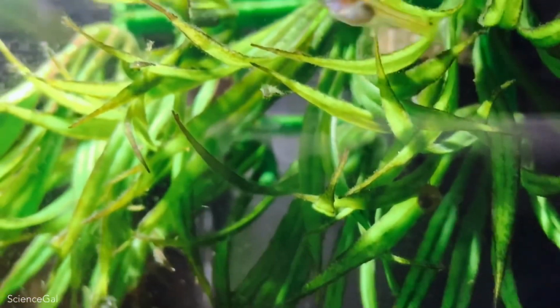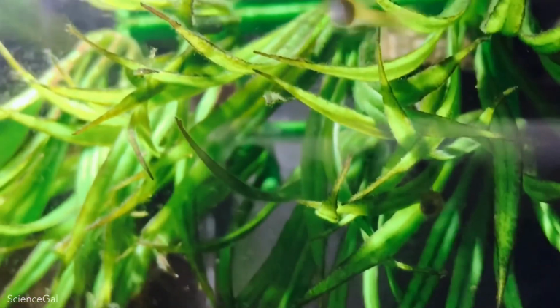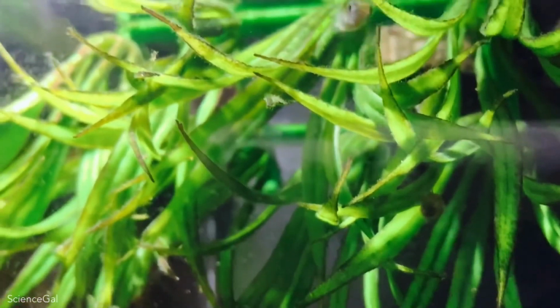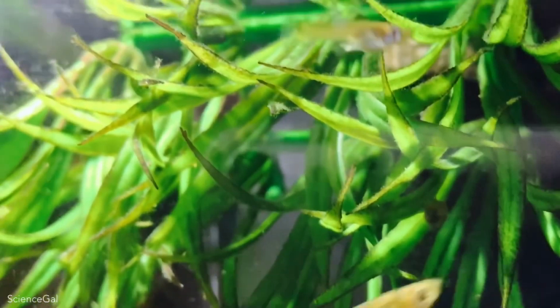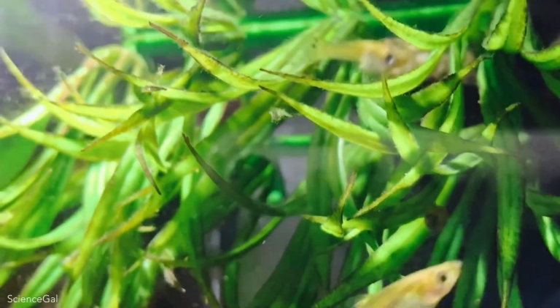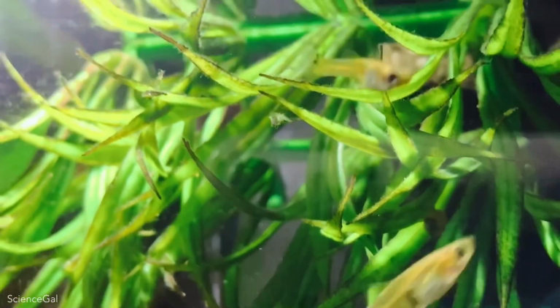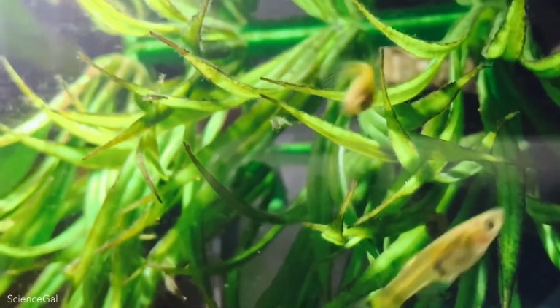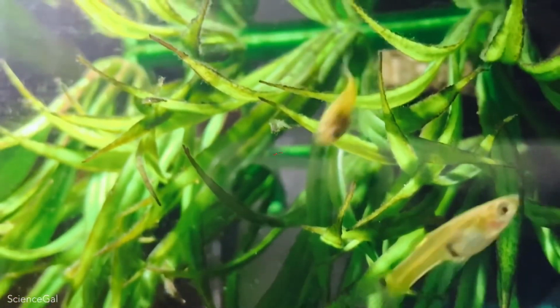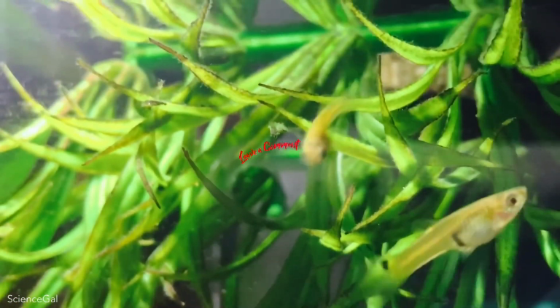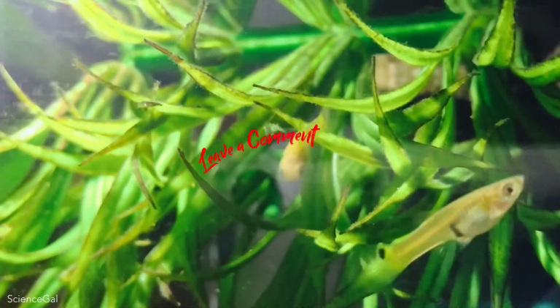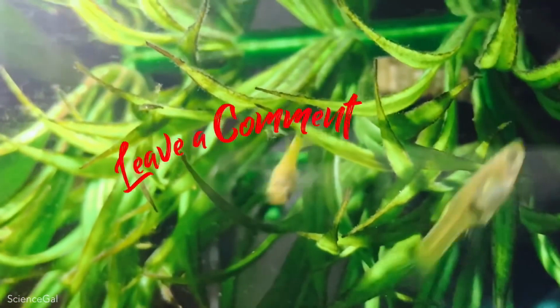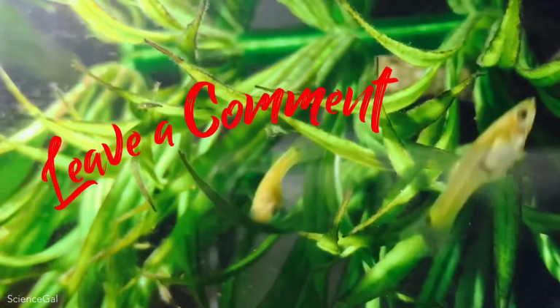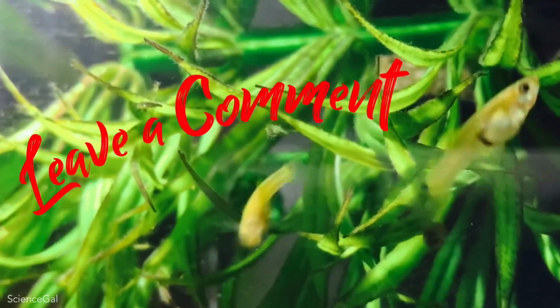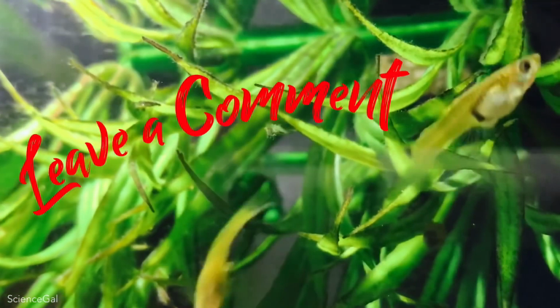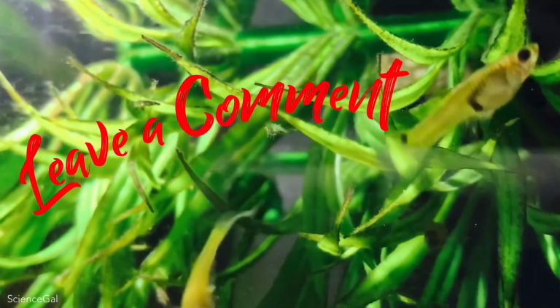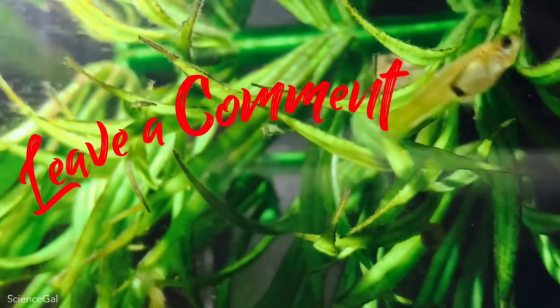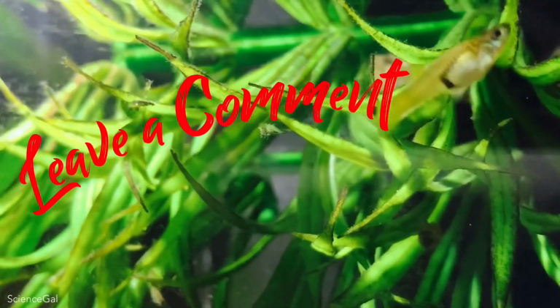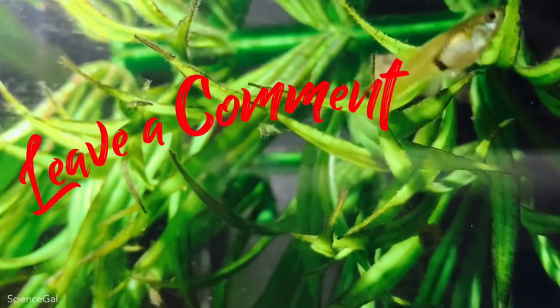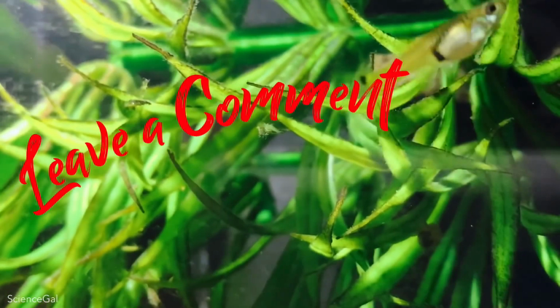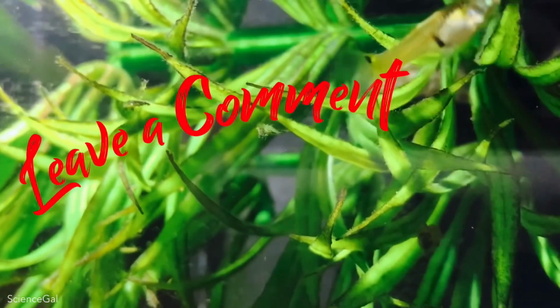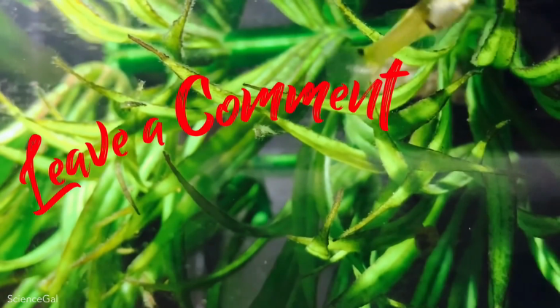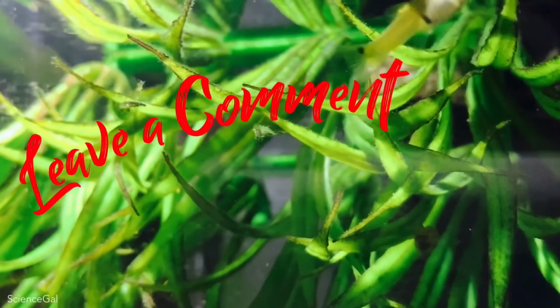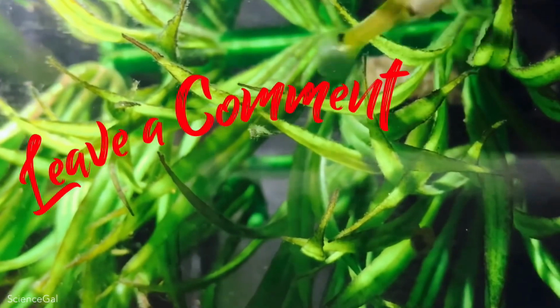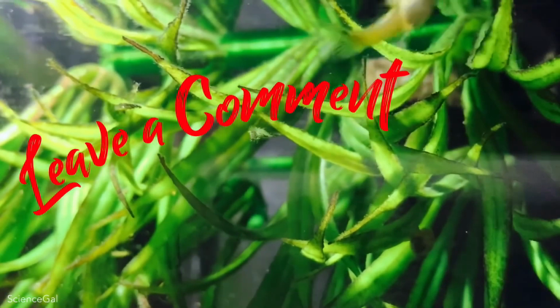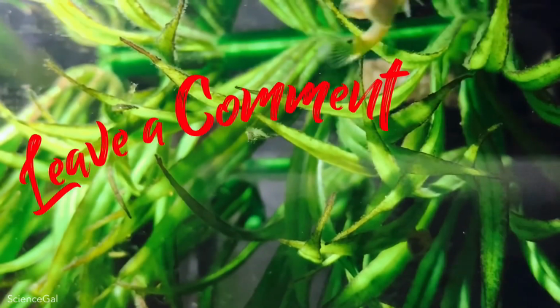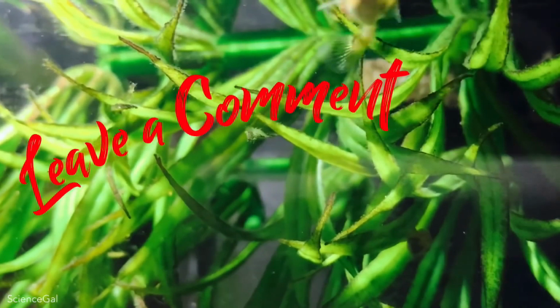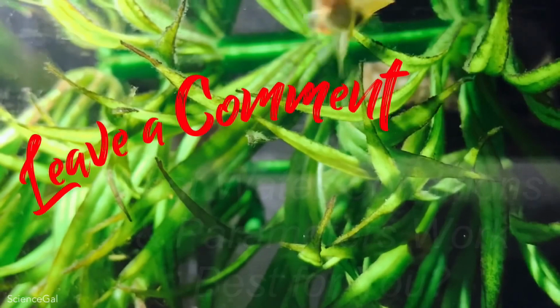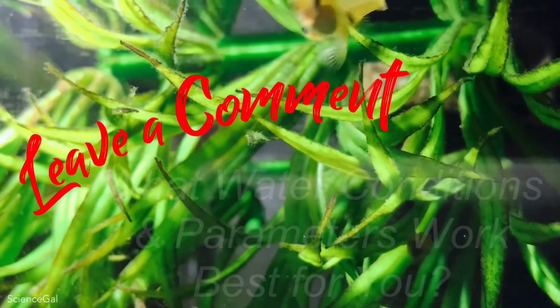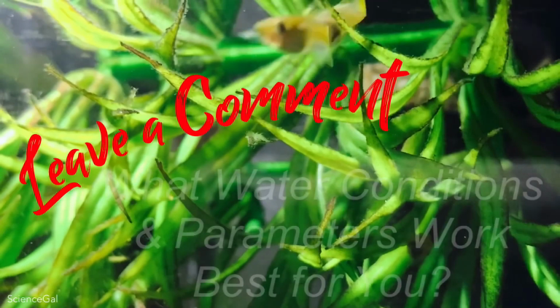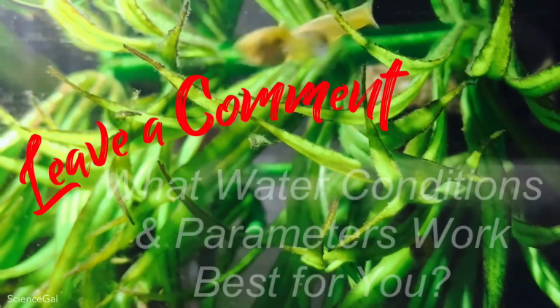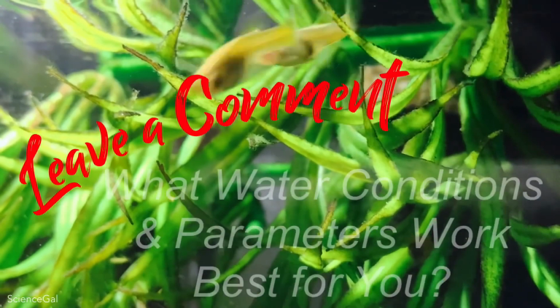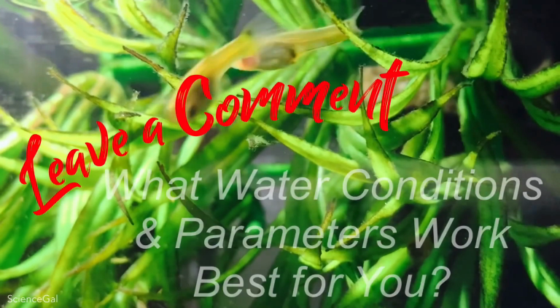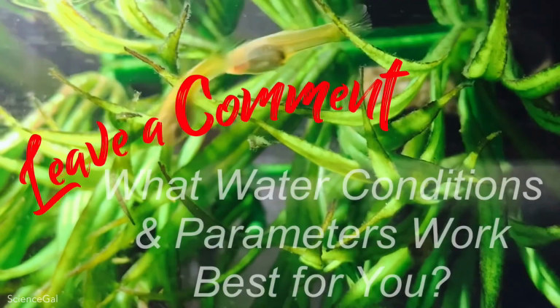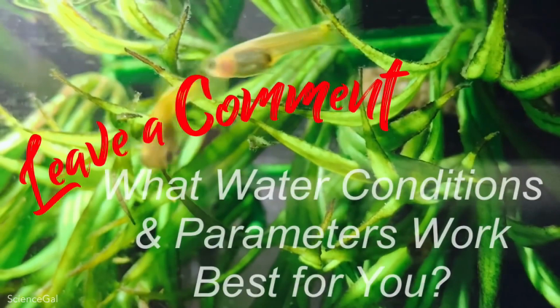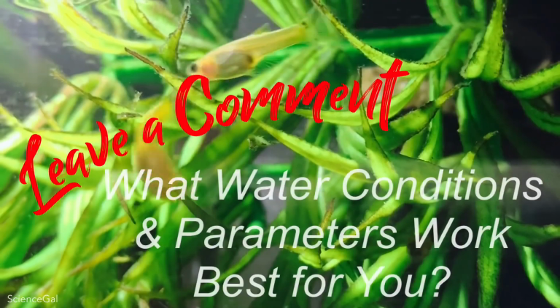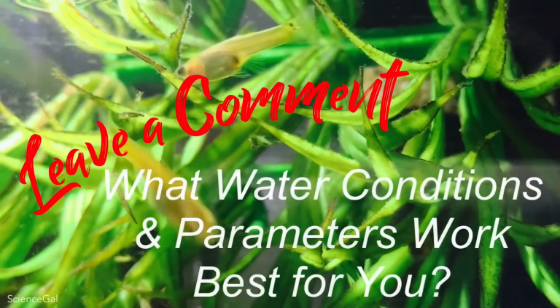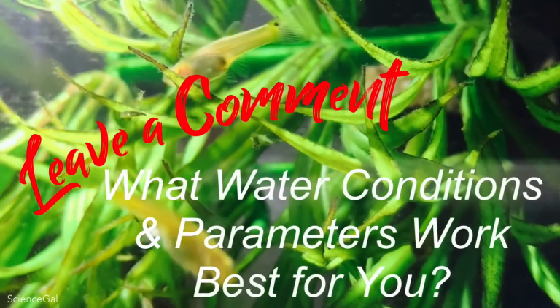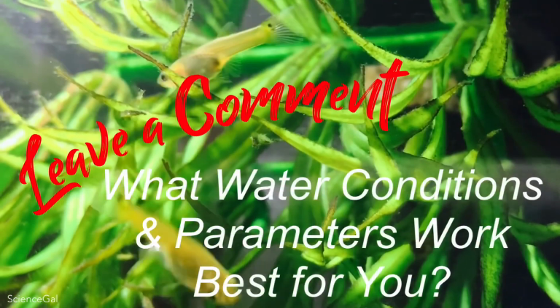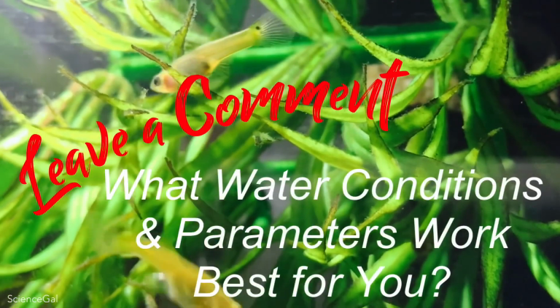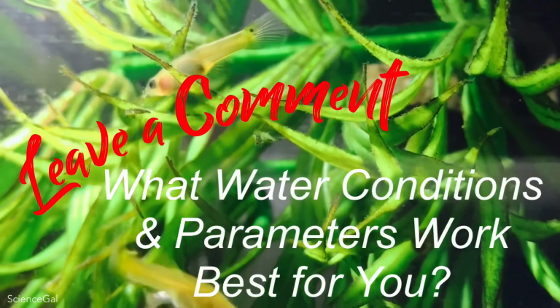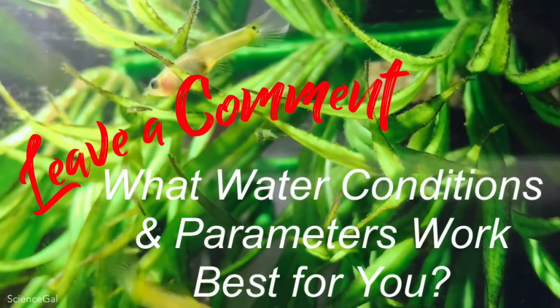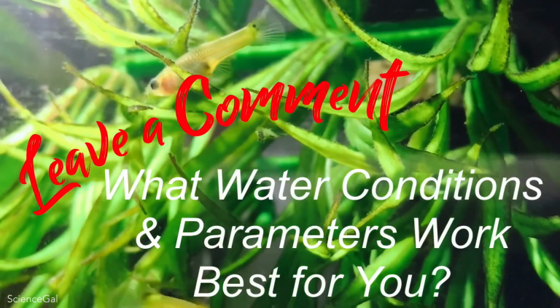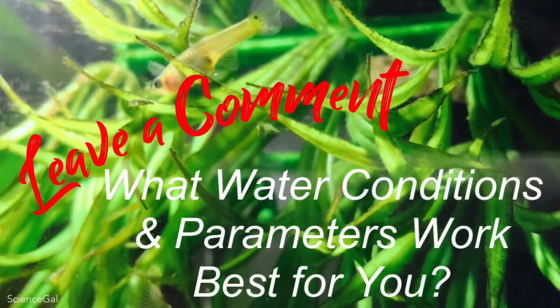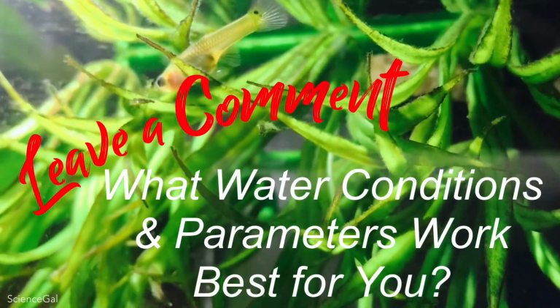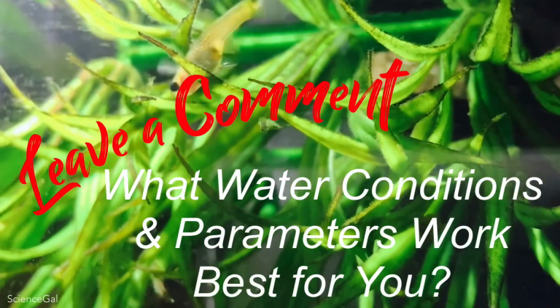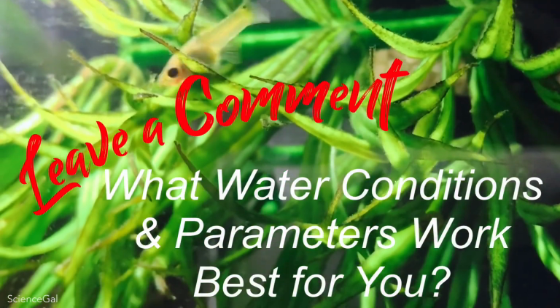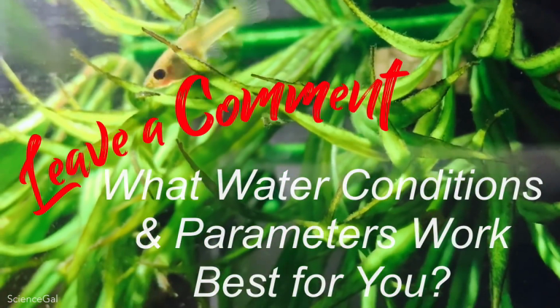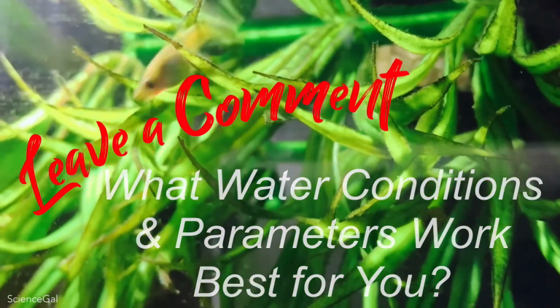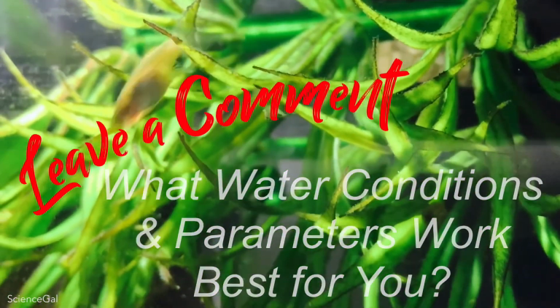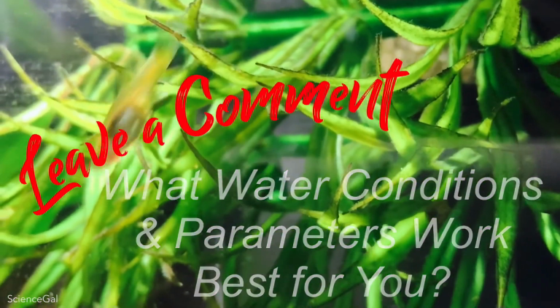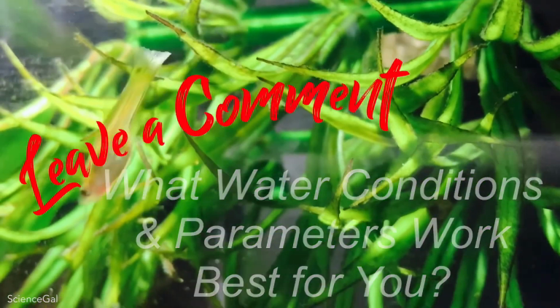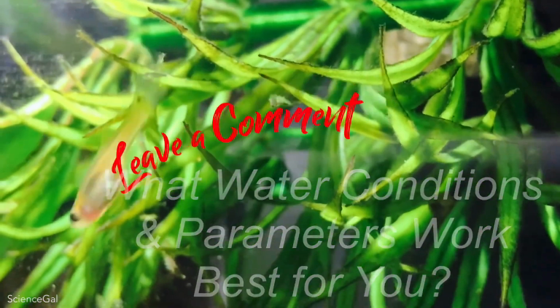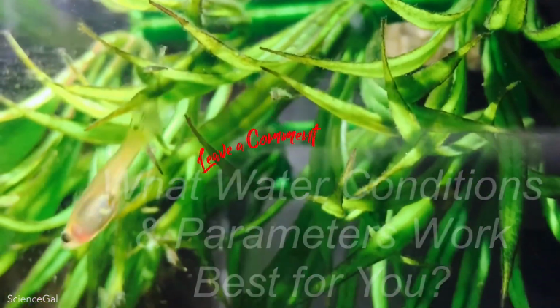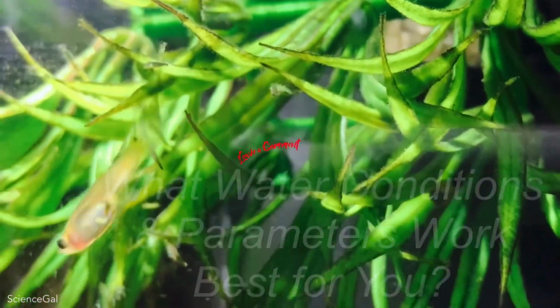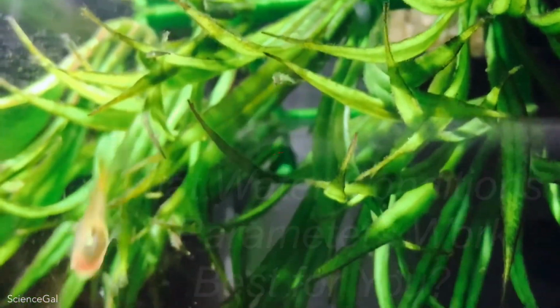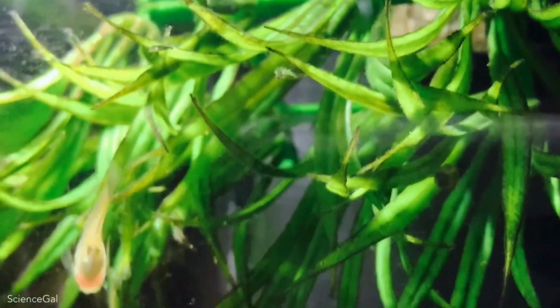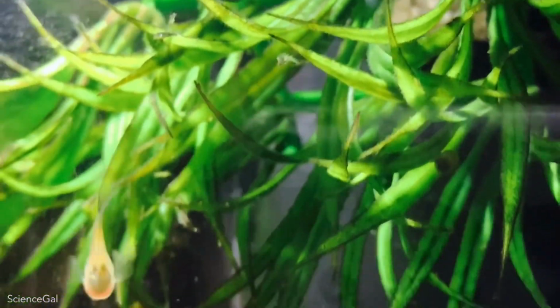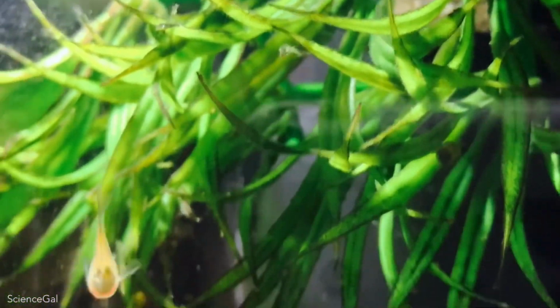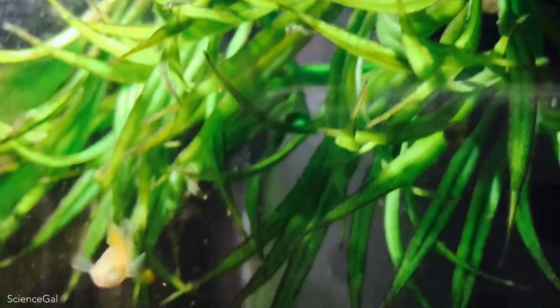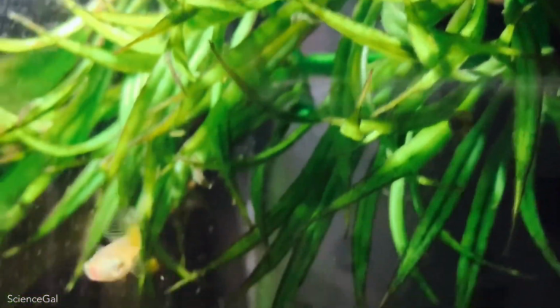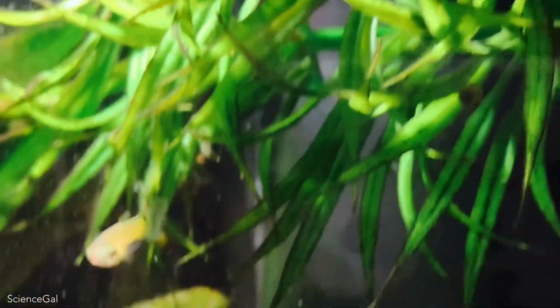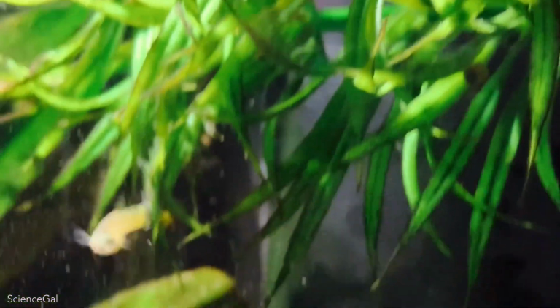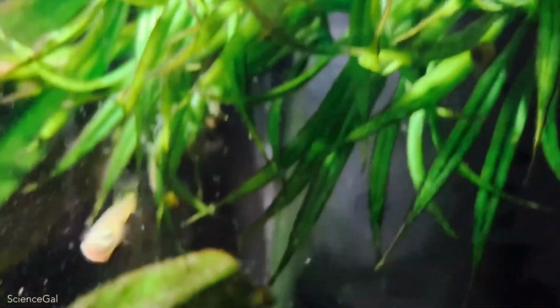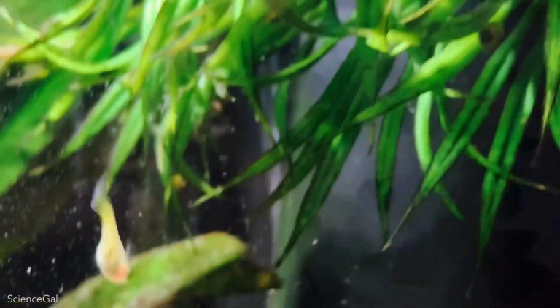Leave a comment — what water conditions and parameters work best for your fish? Let me know down below.